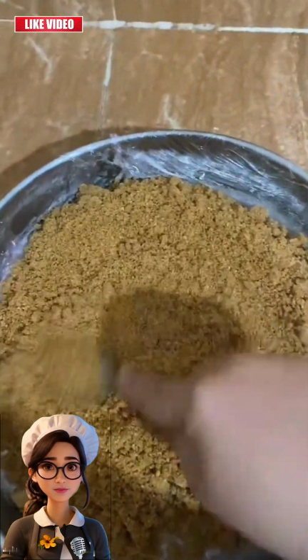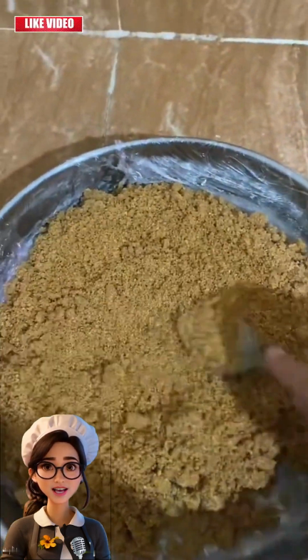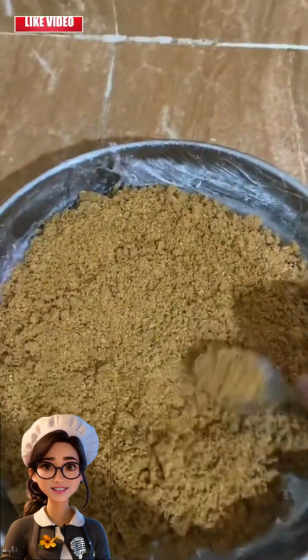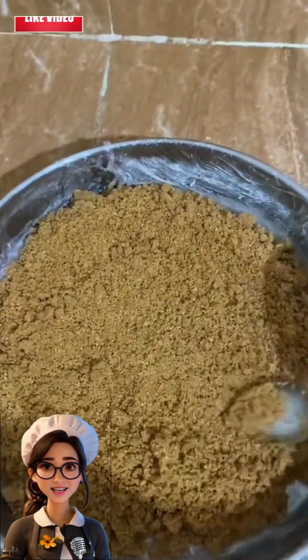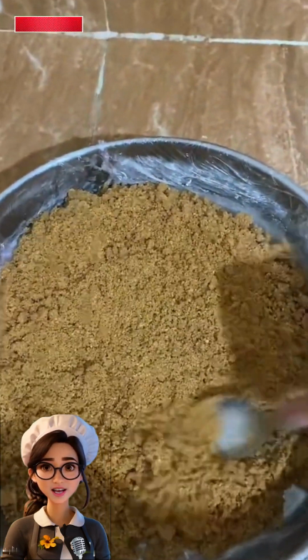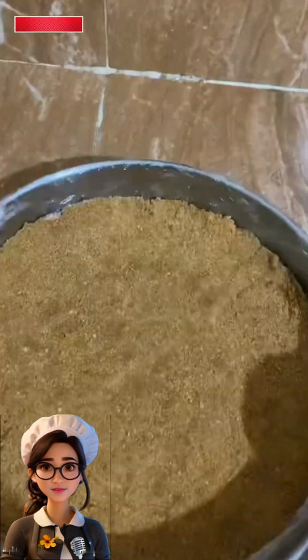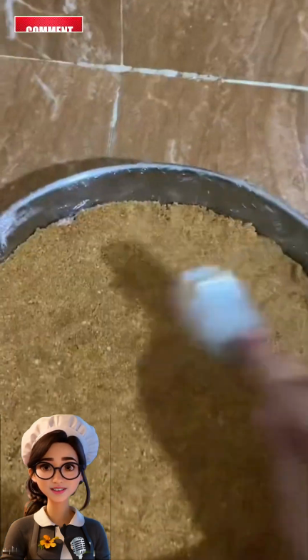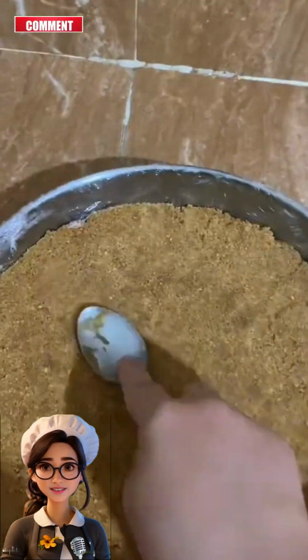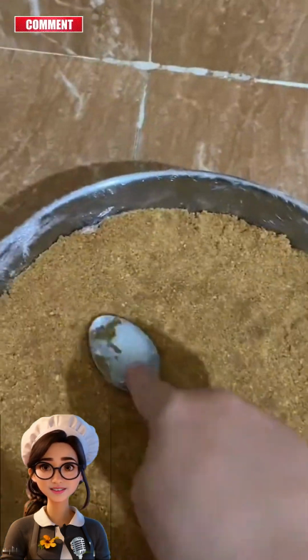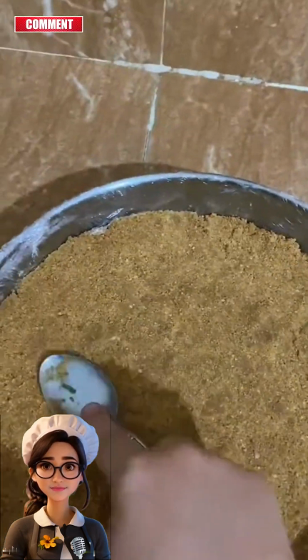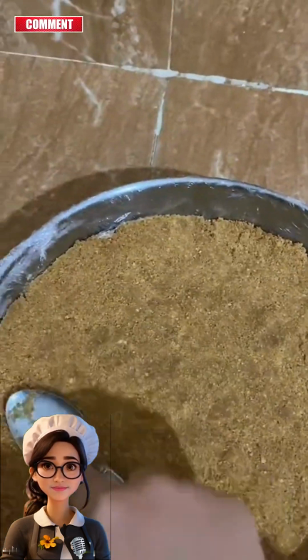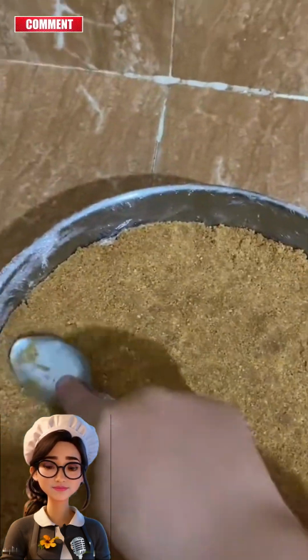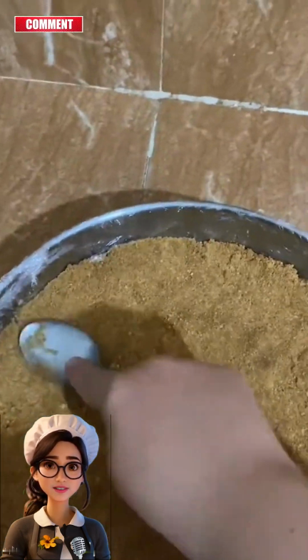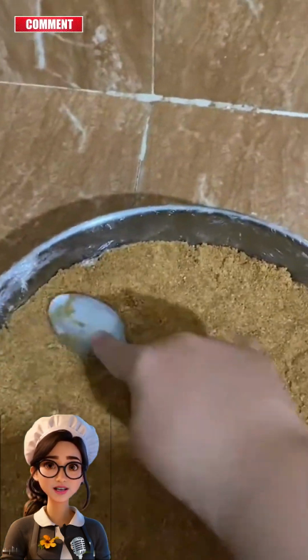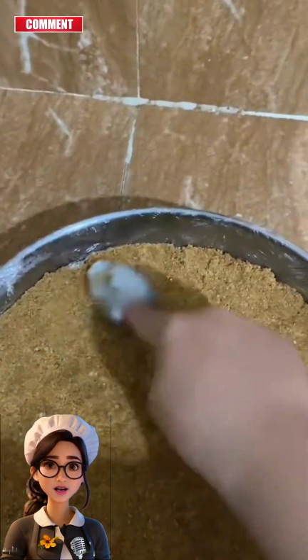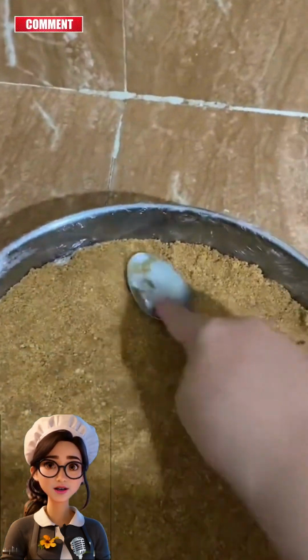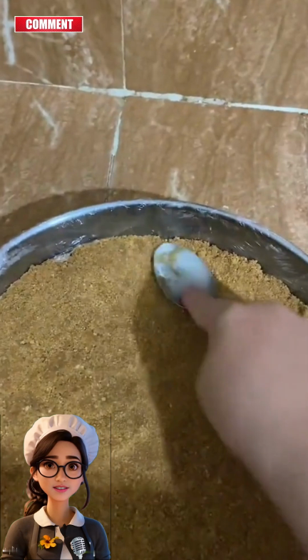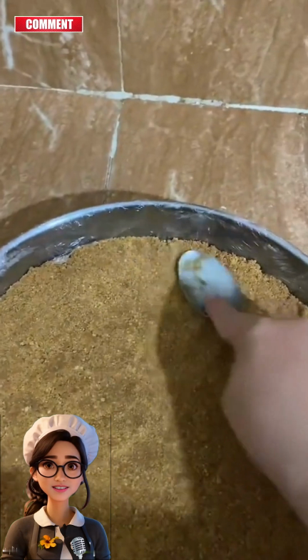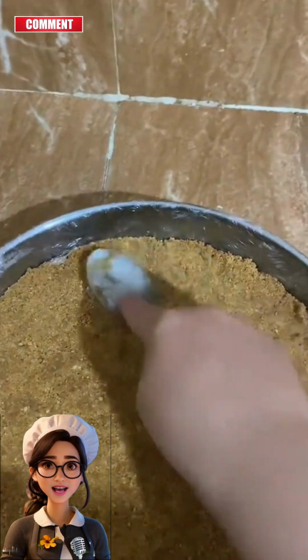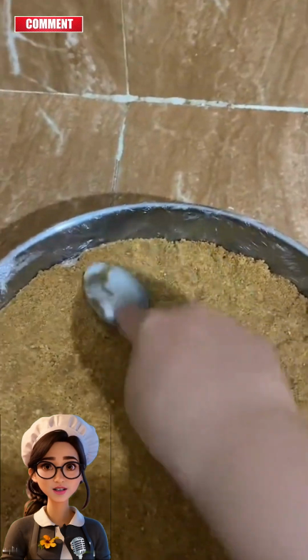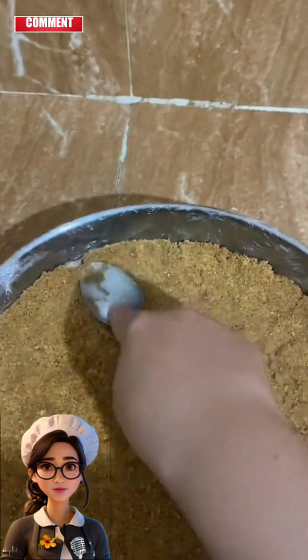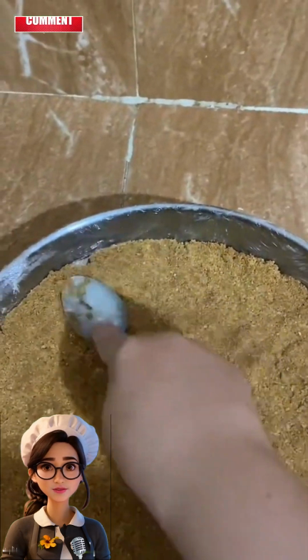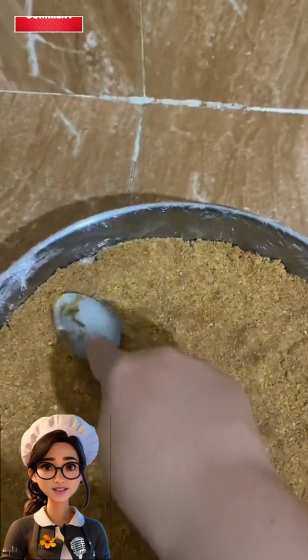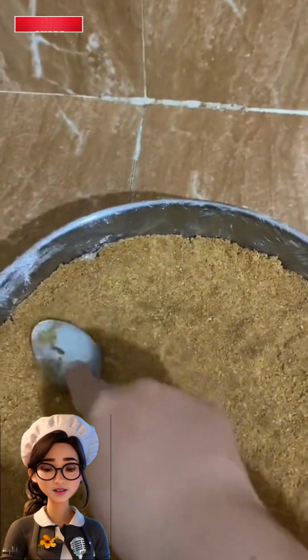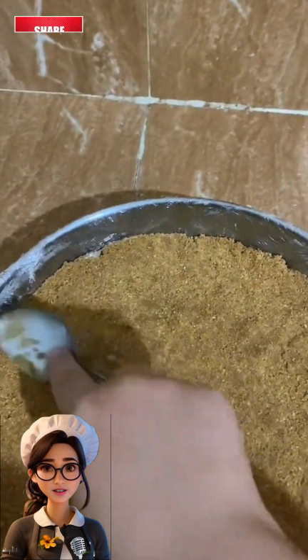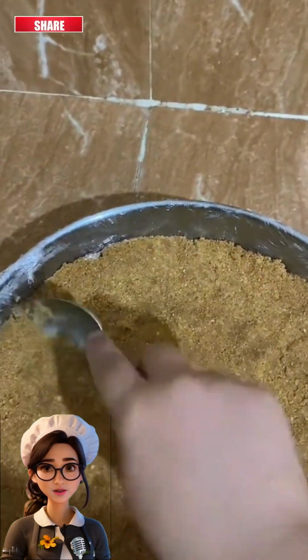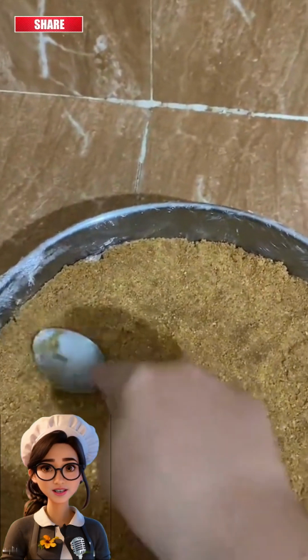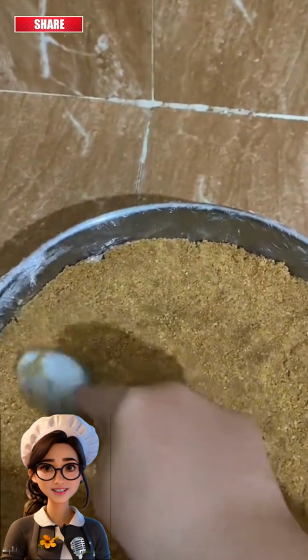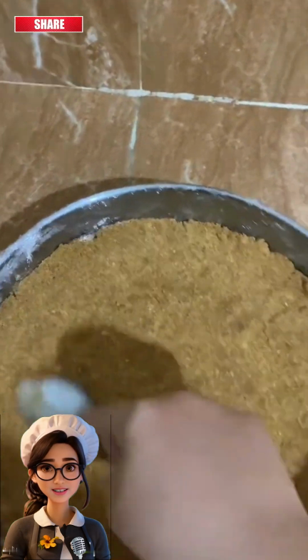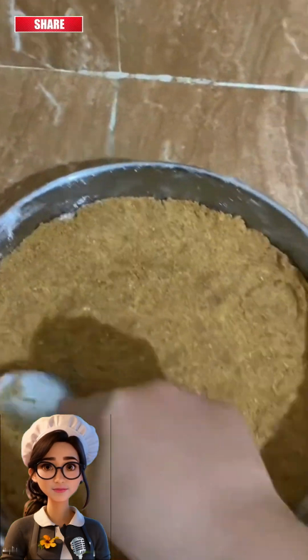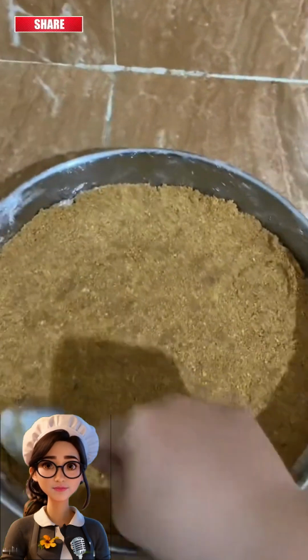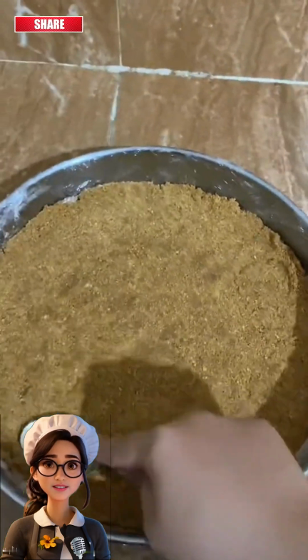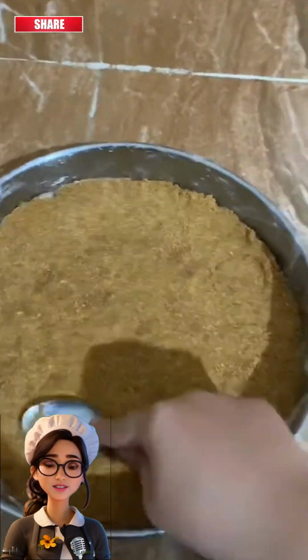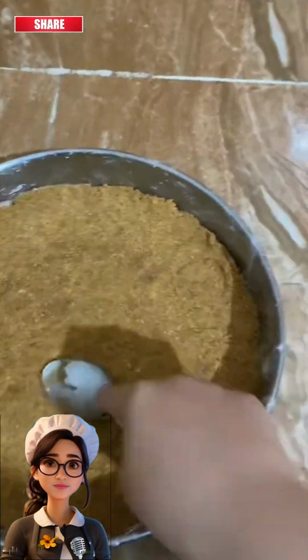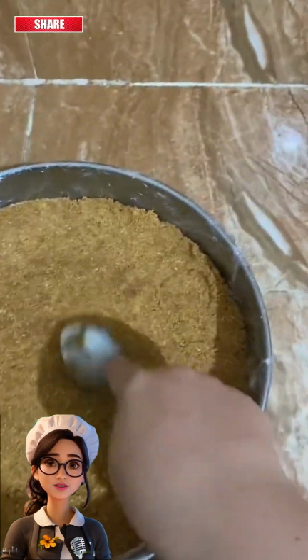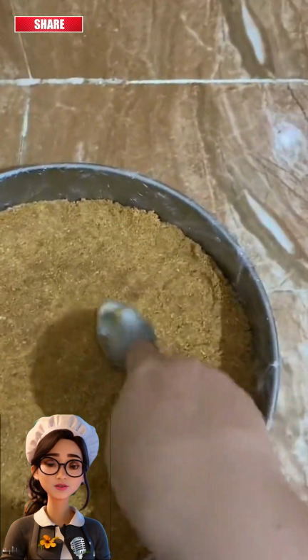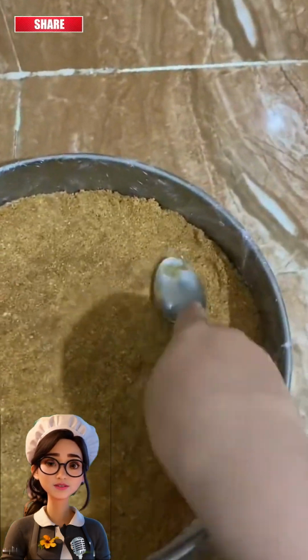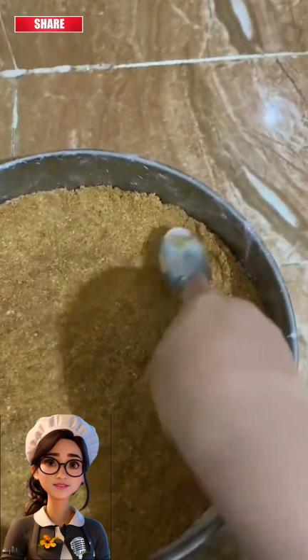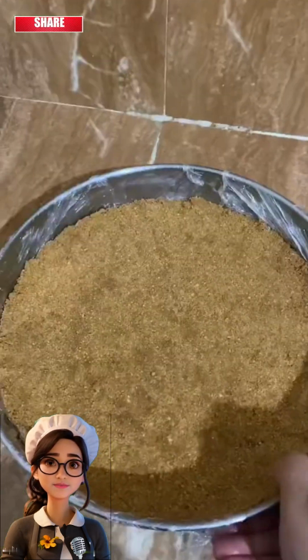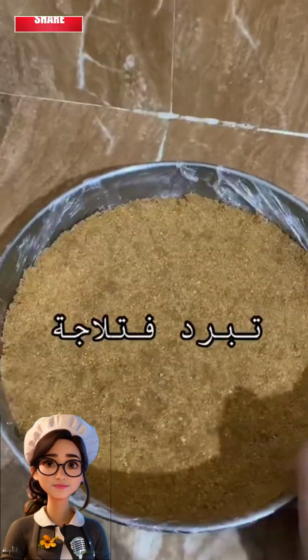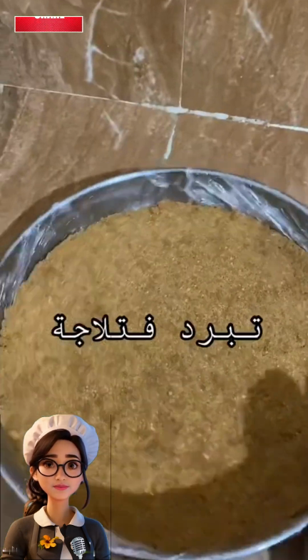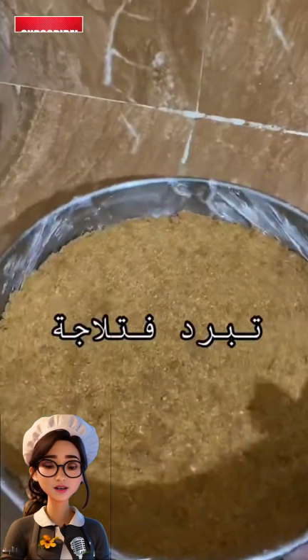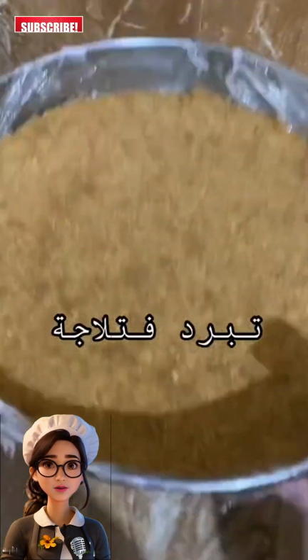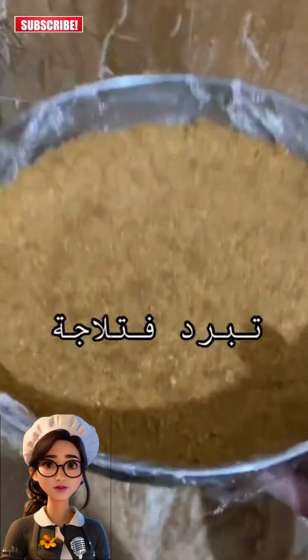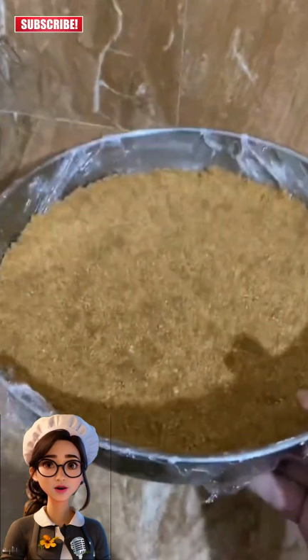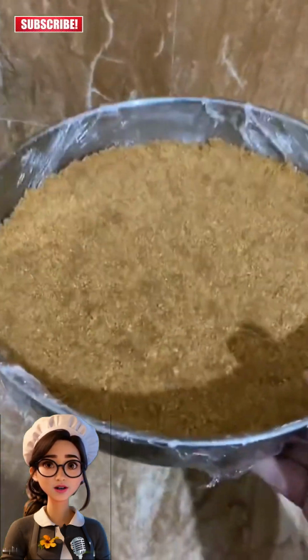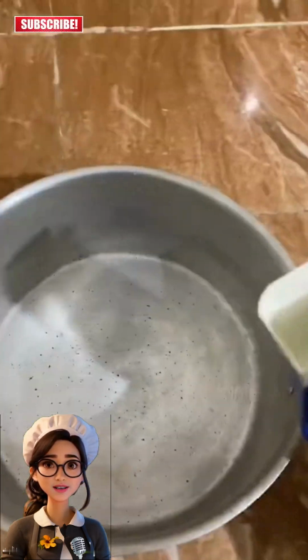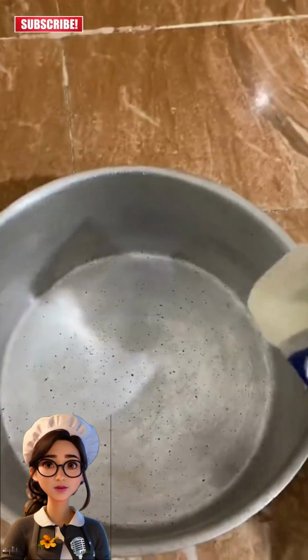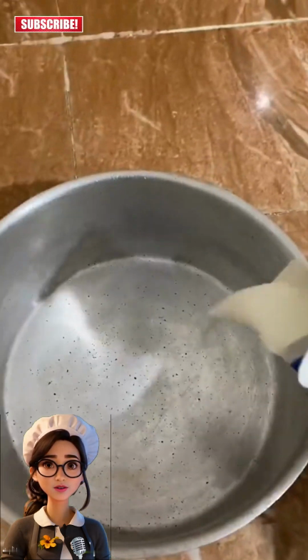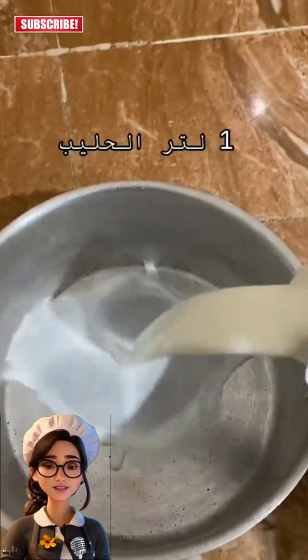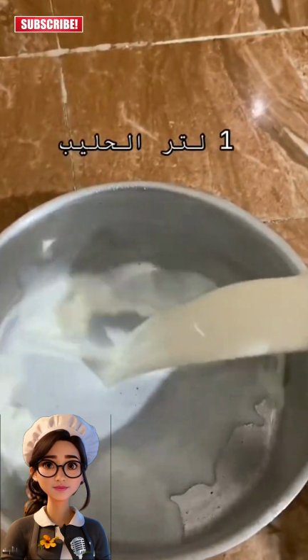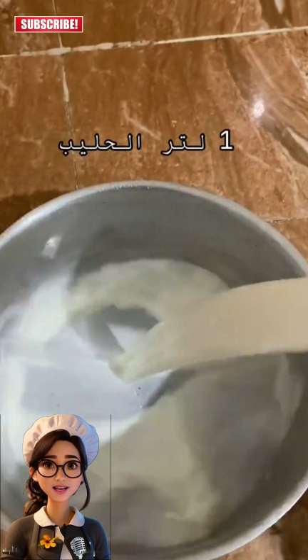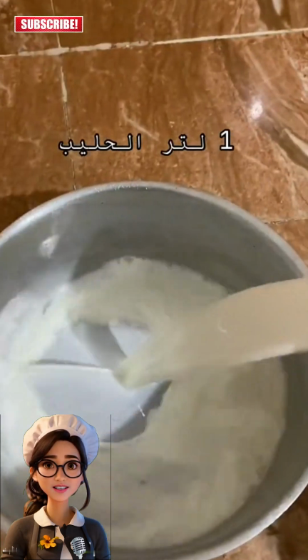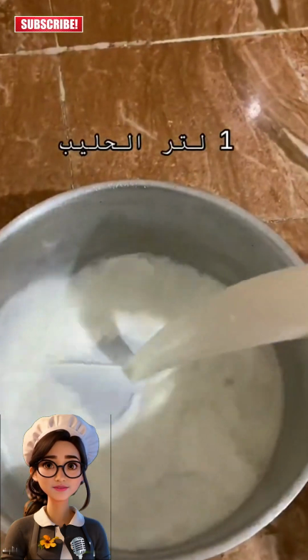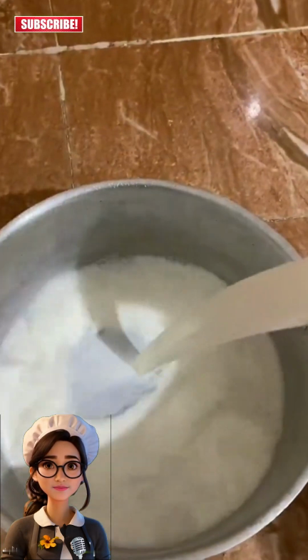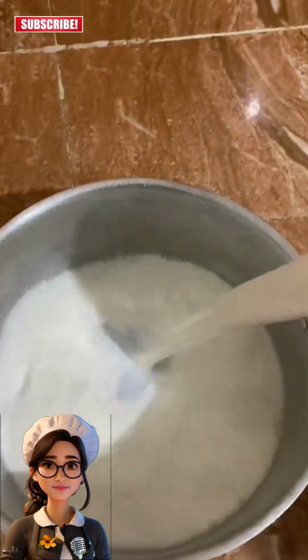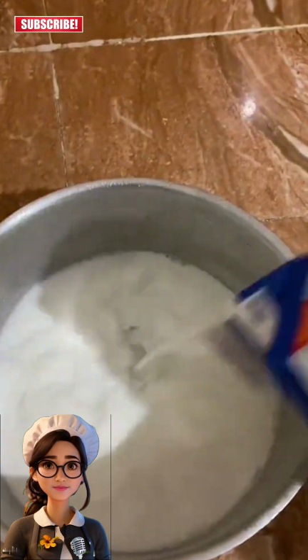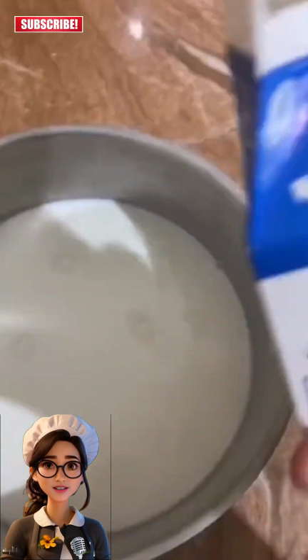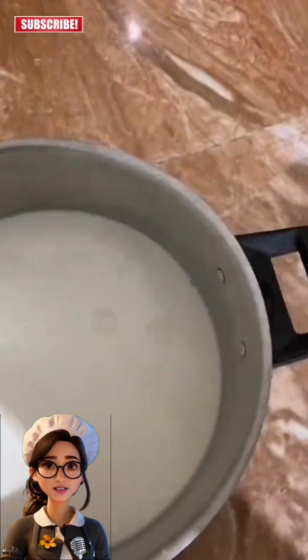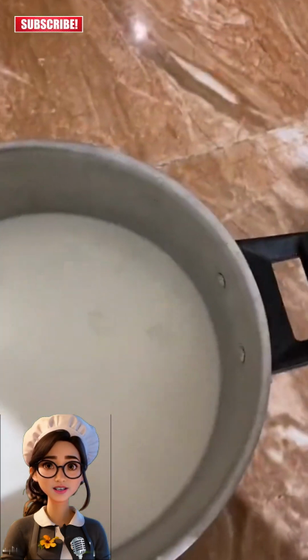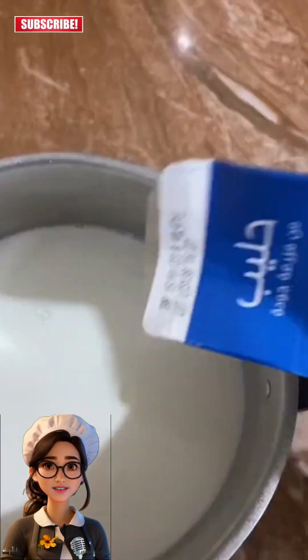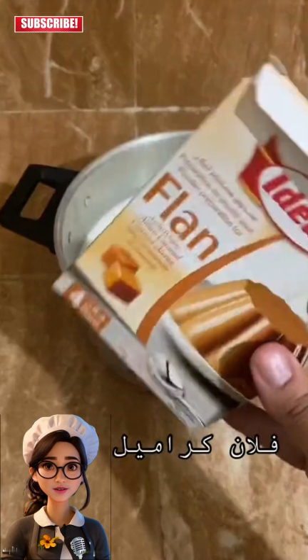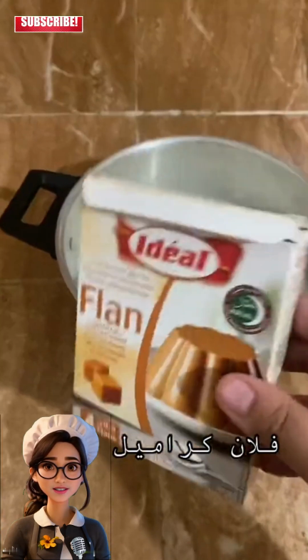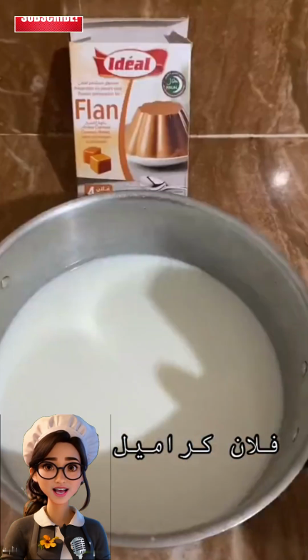In a small cake mold, we'll spread our mixture evenly to cover the entire mold and place it in the fridge to firm up a bit.